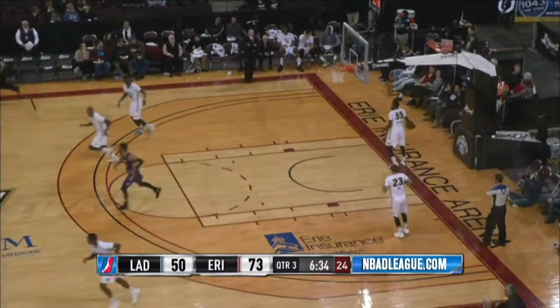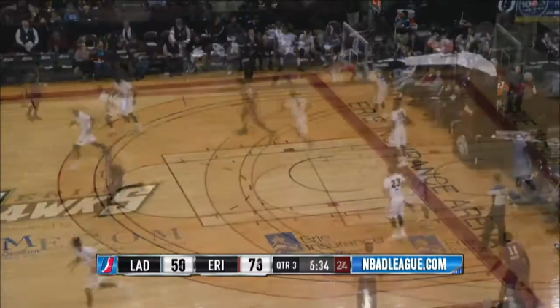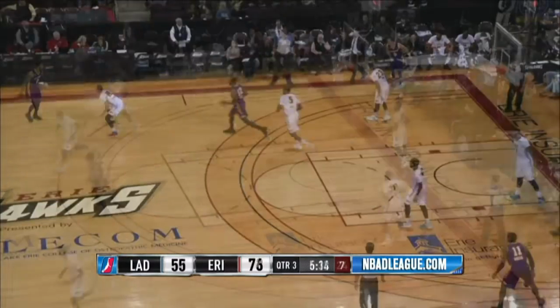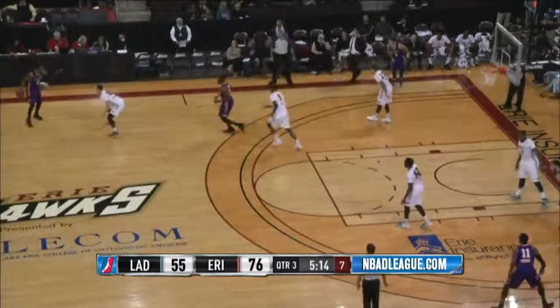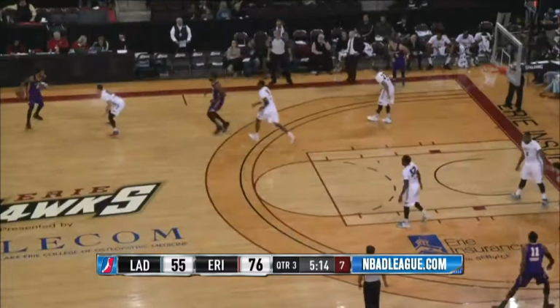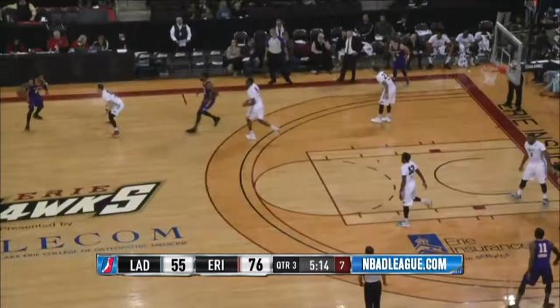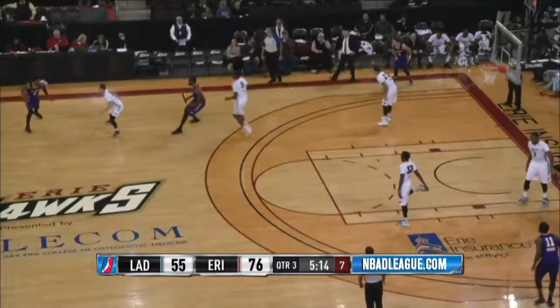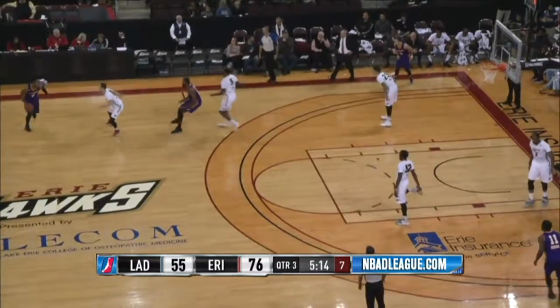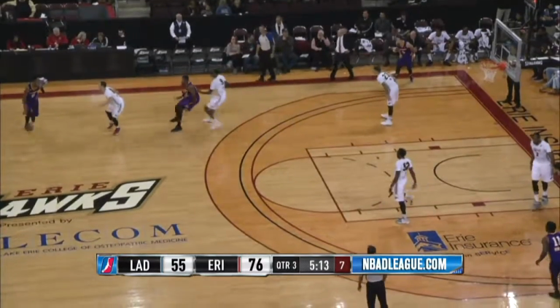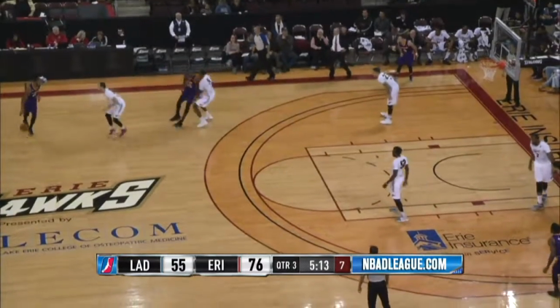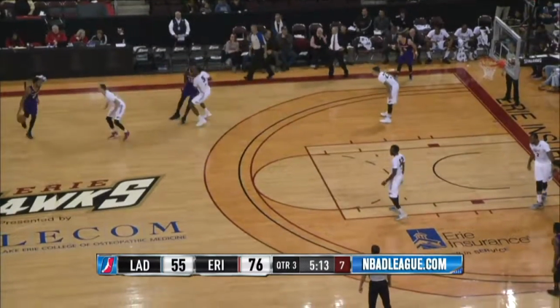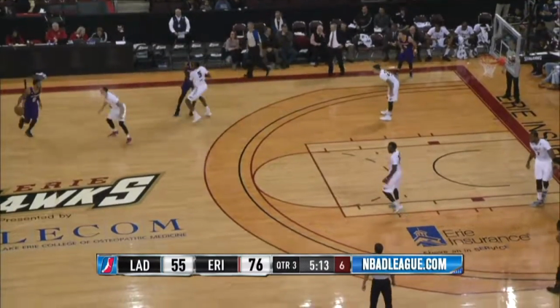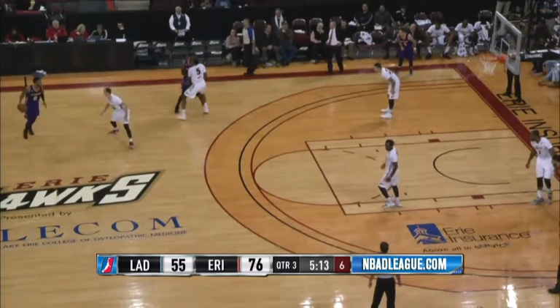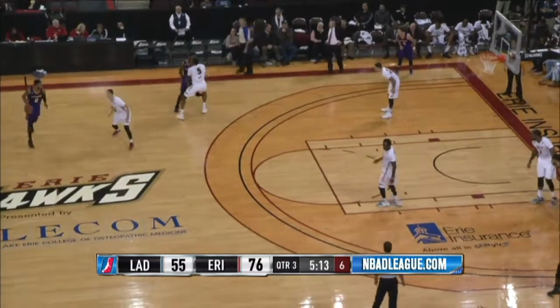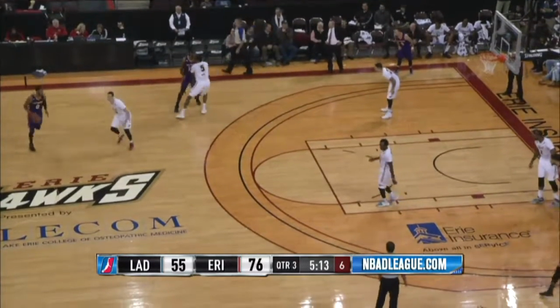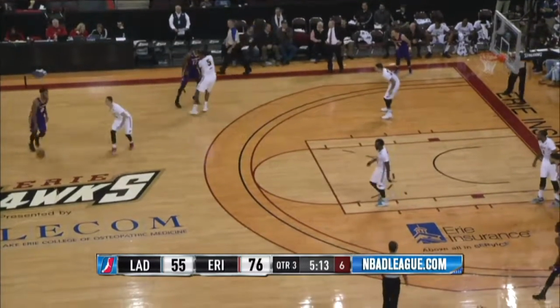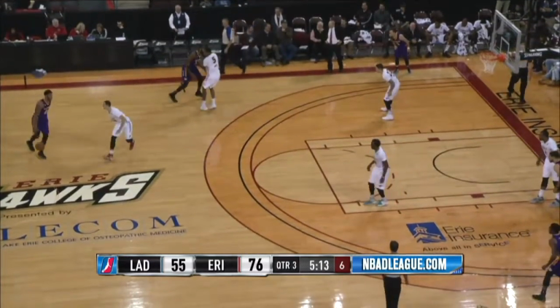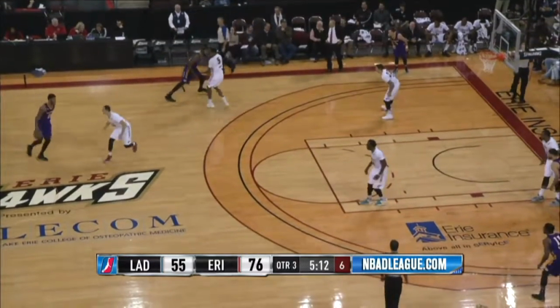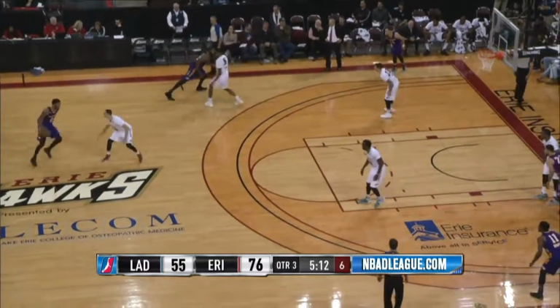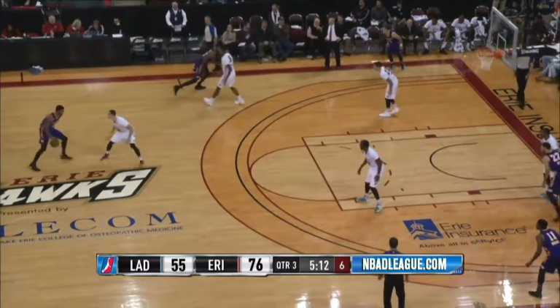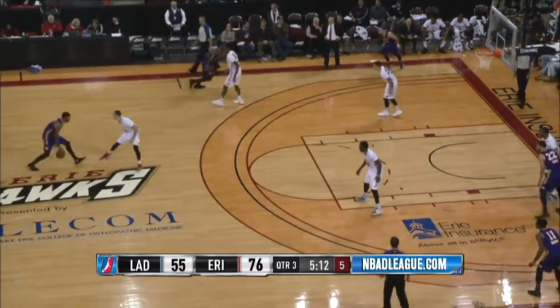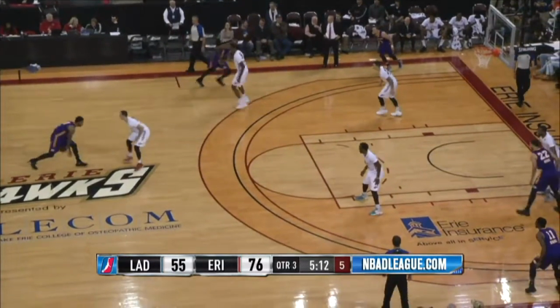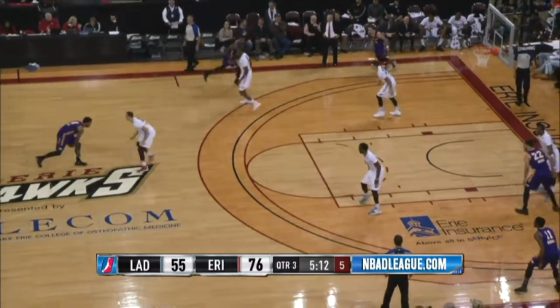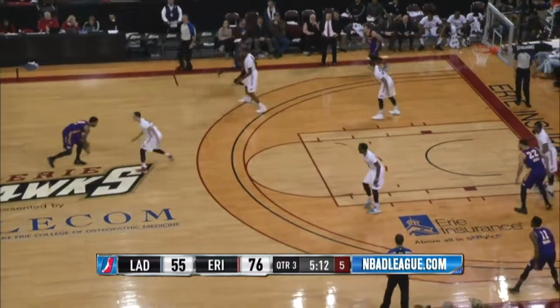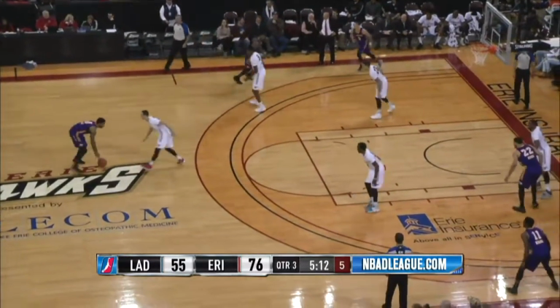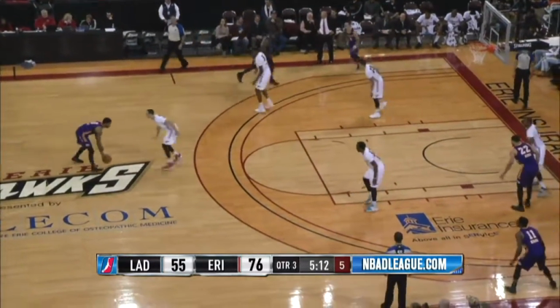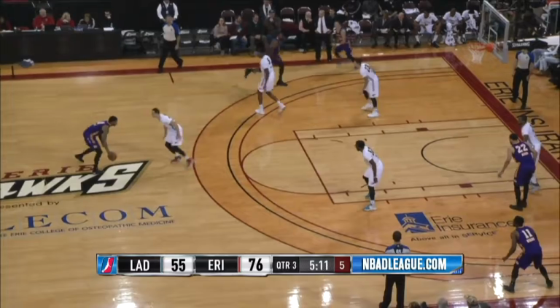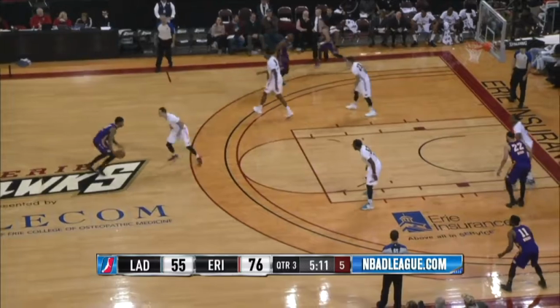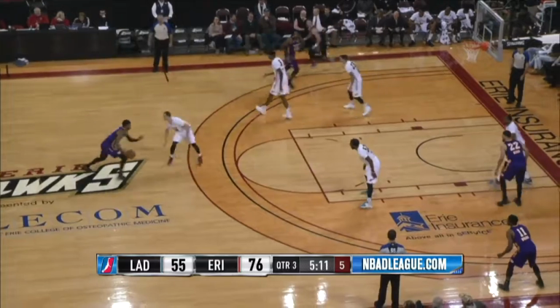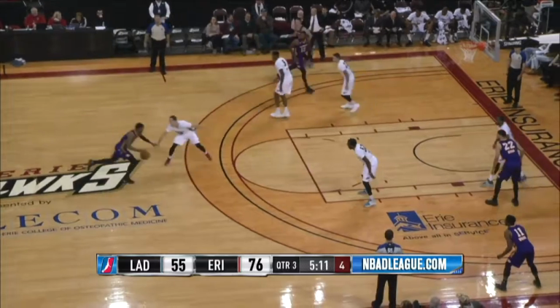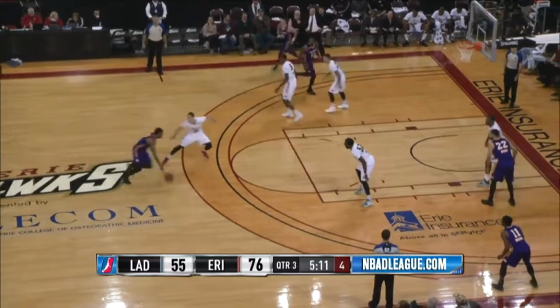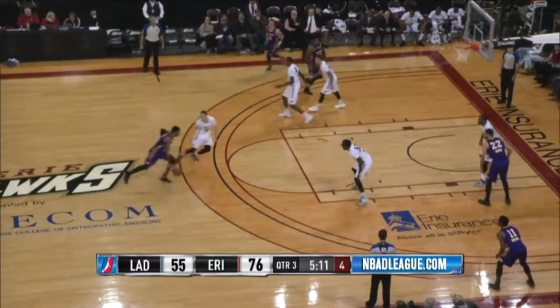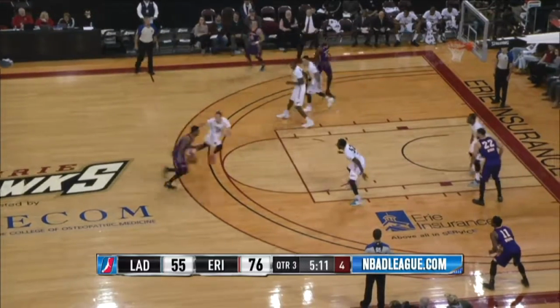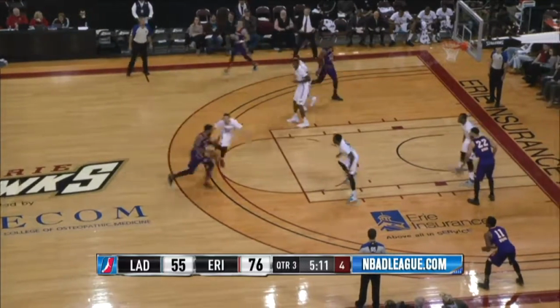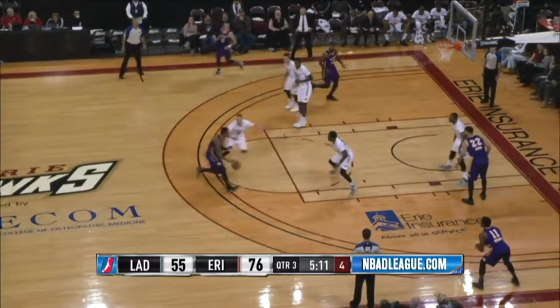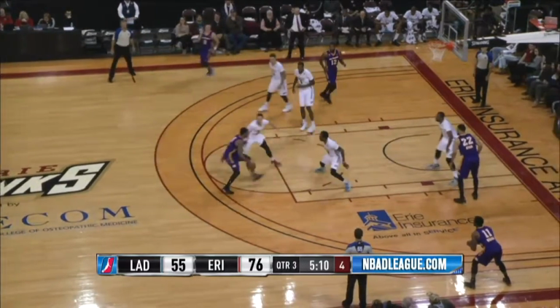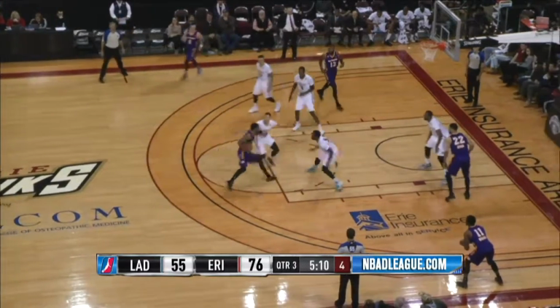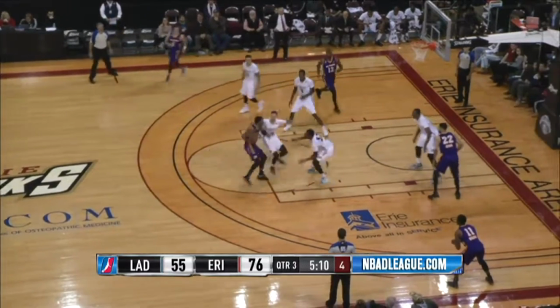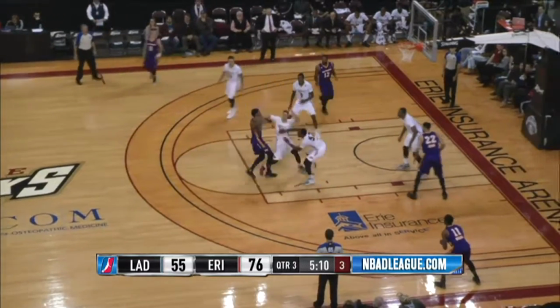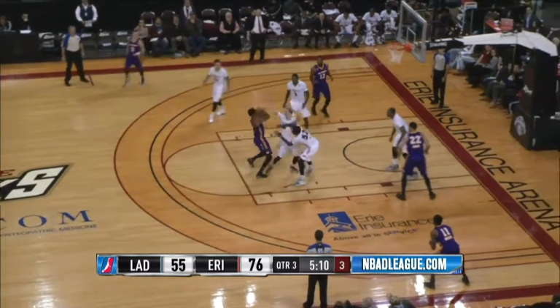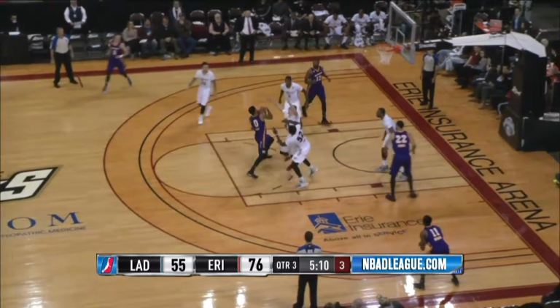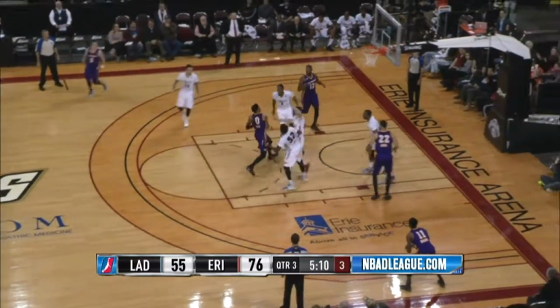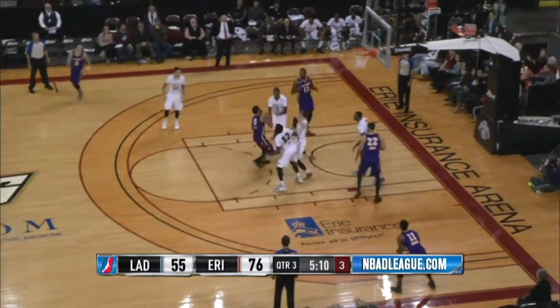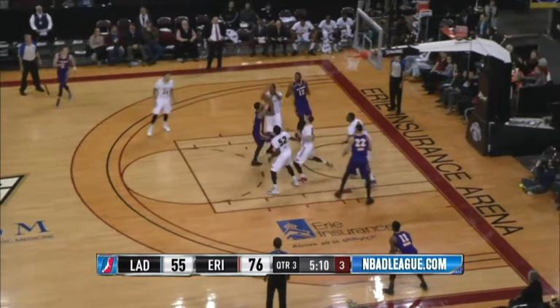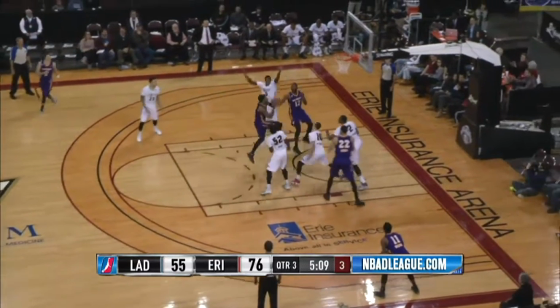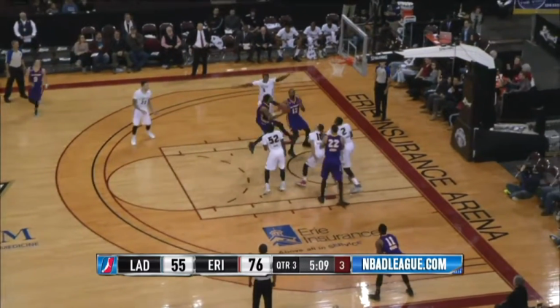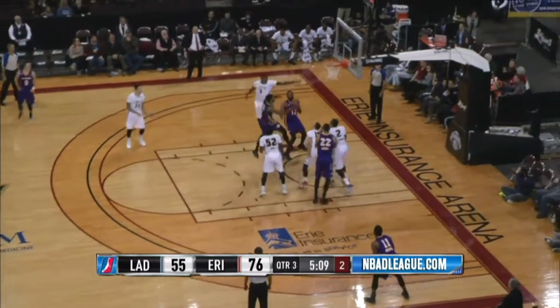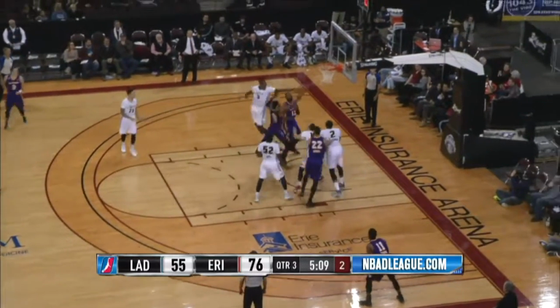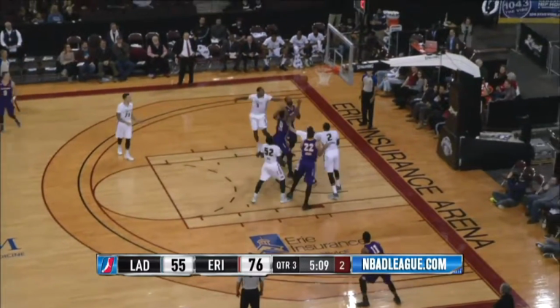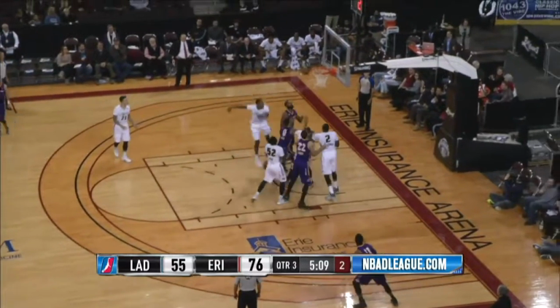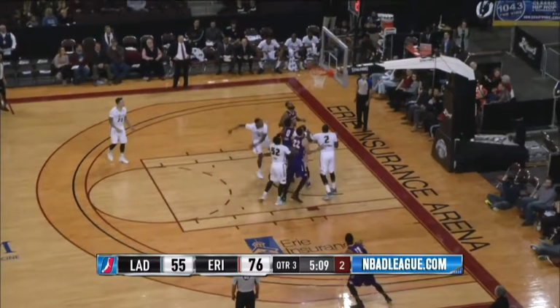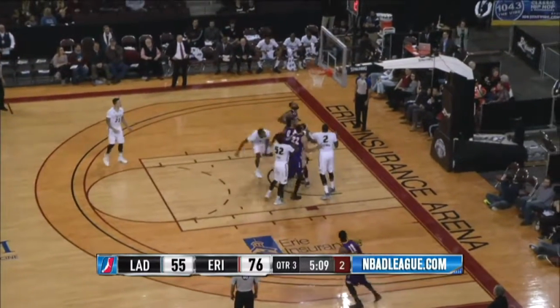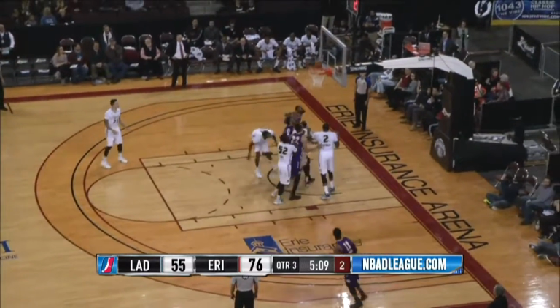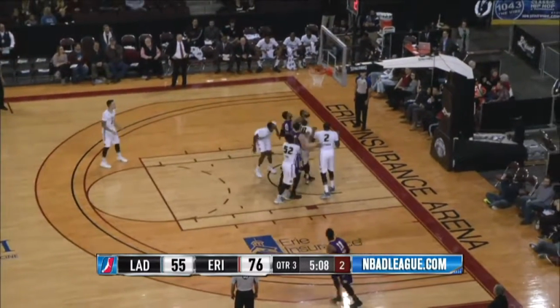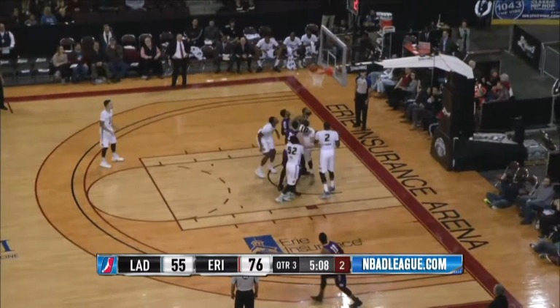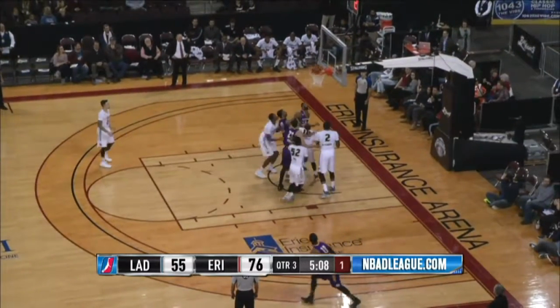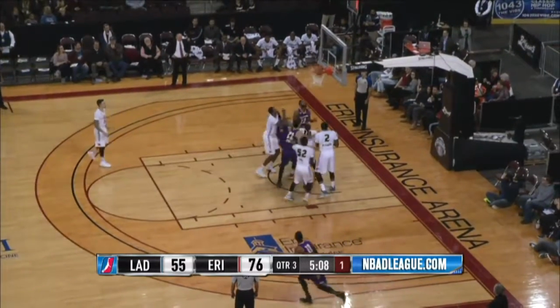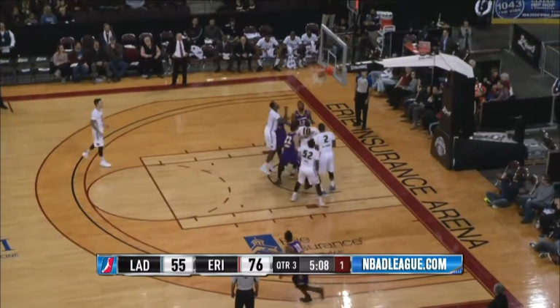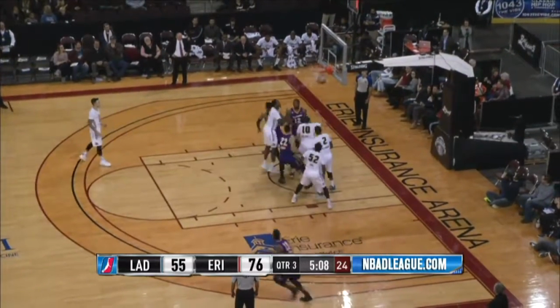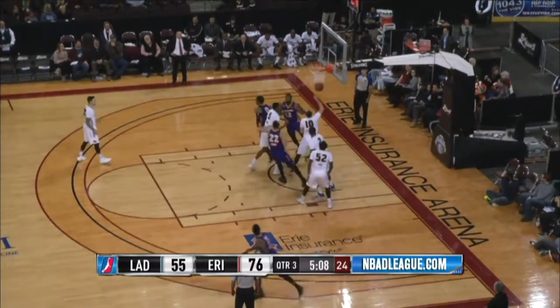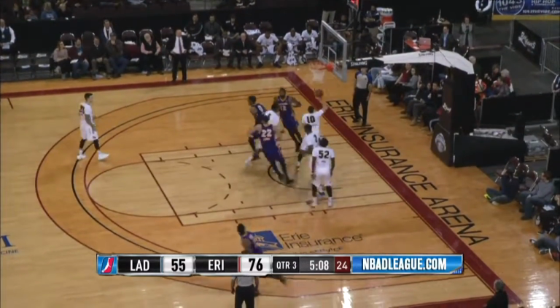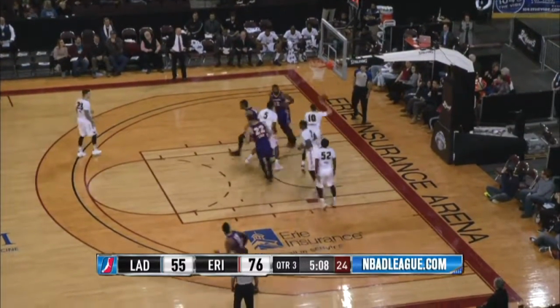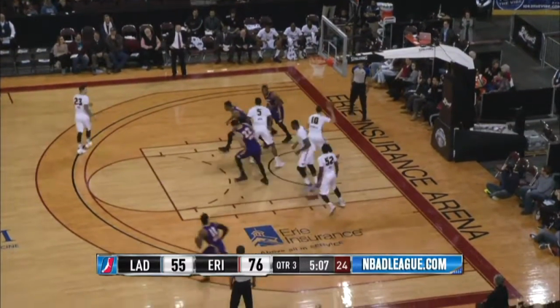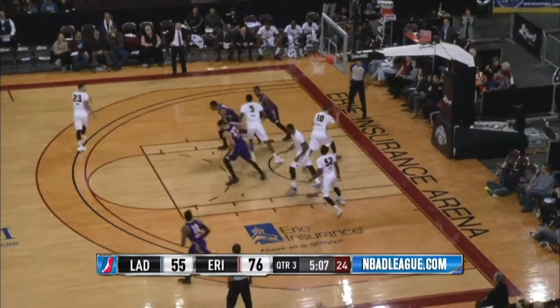Under midcourt on the left side. Blue now works between the circles against Petrocelli, into the lane he goes, through traffic, he puts it up and in.